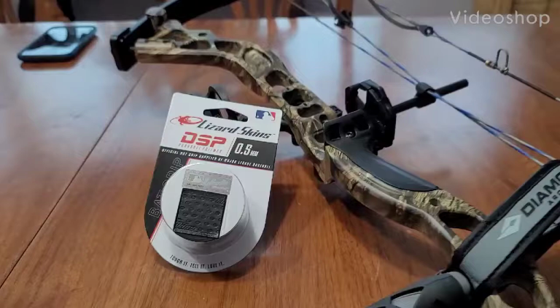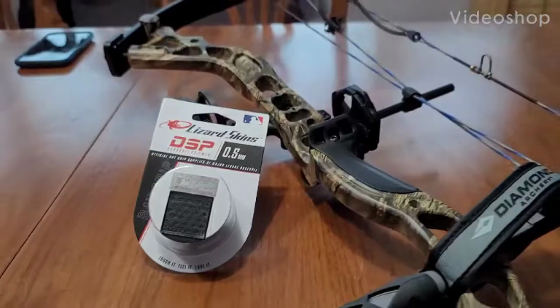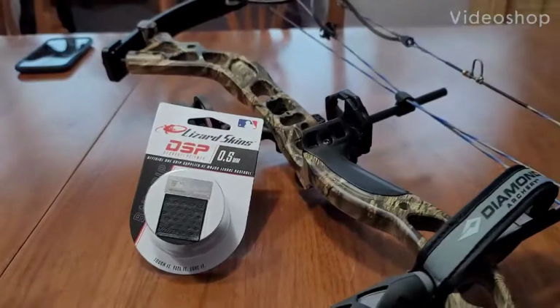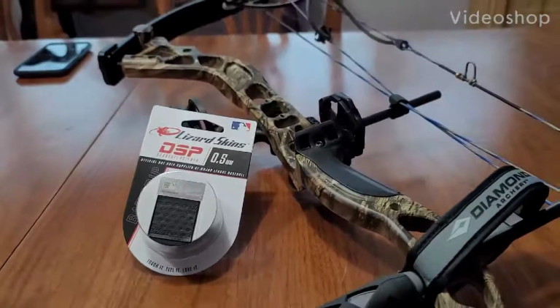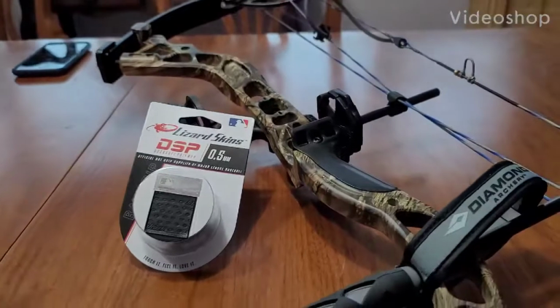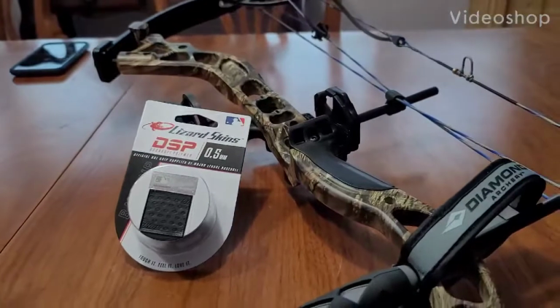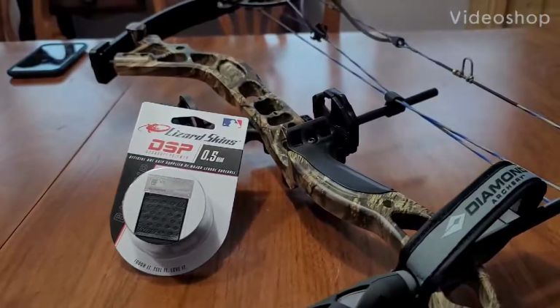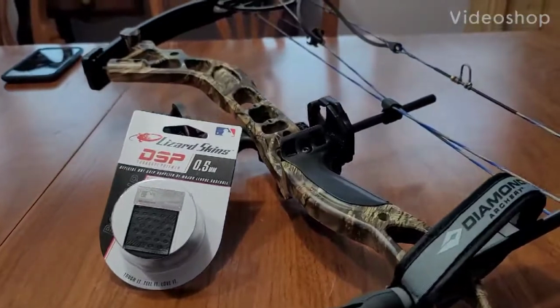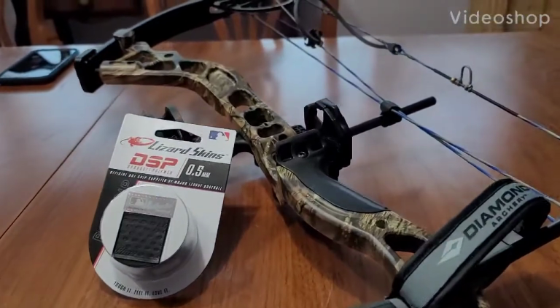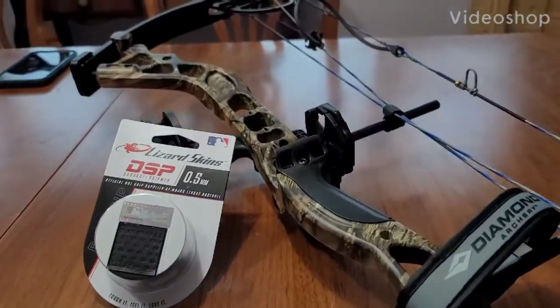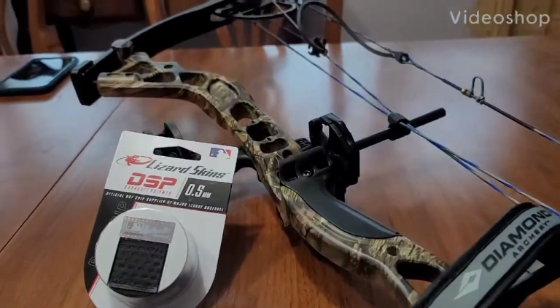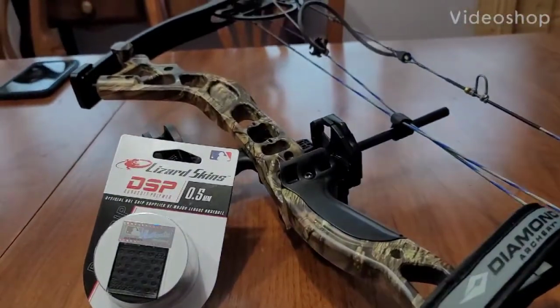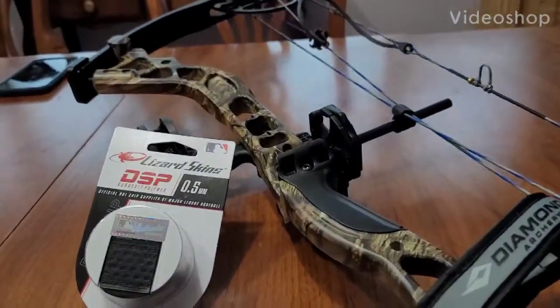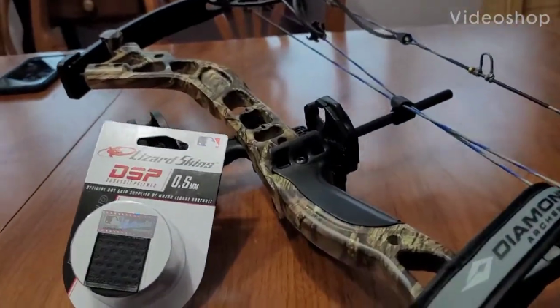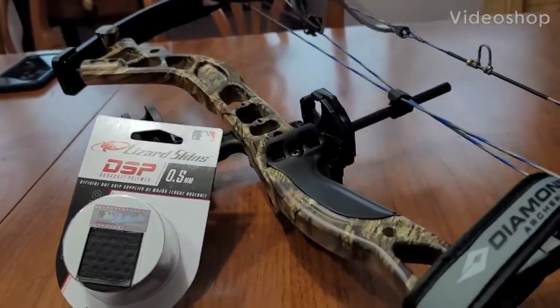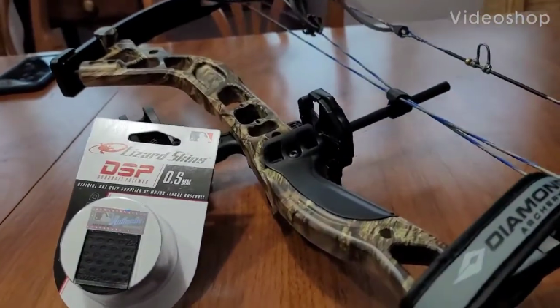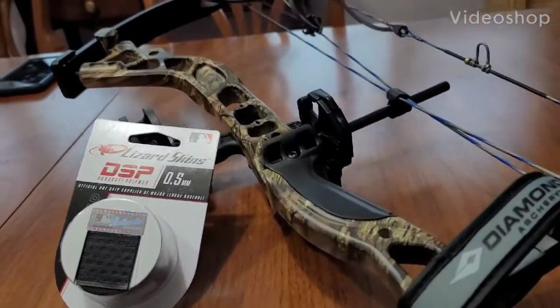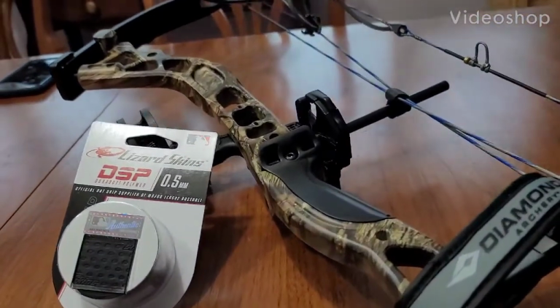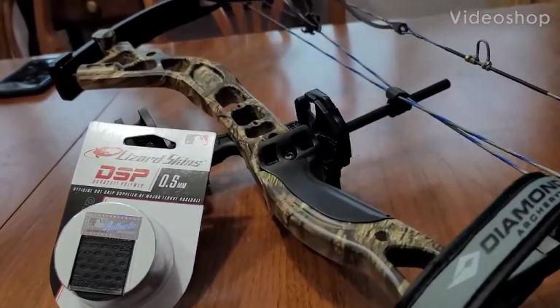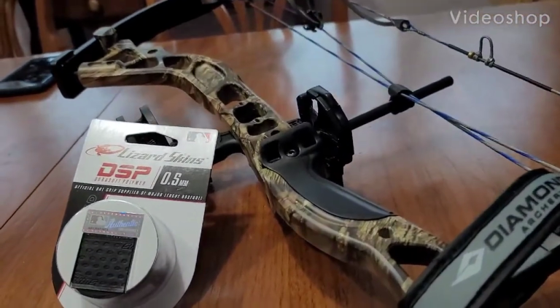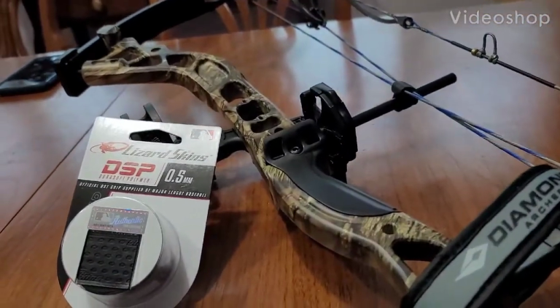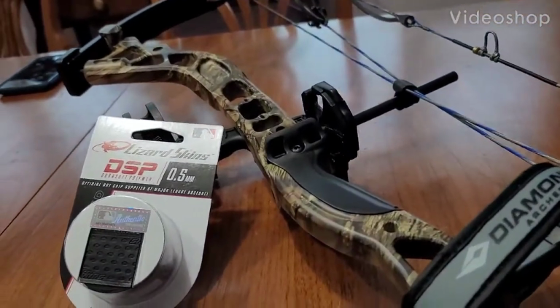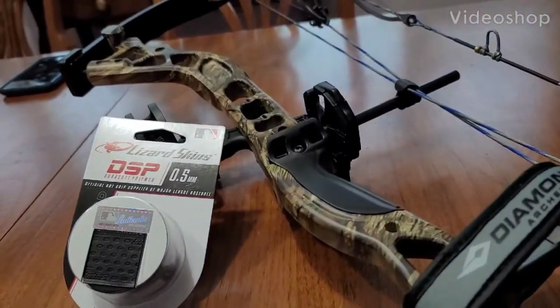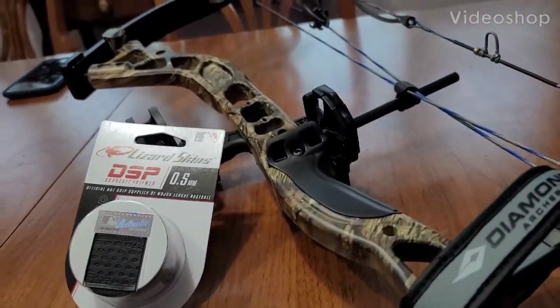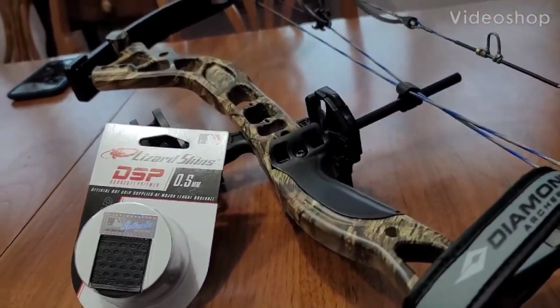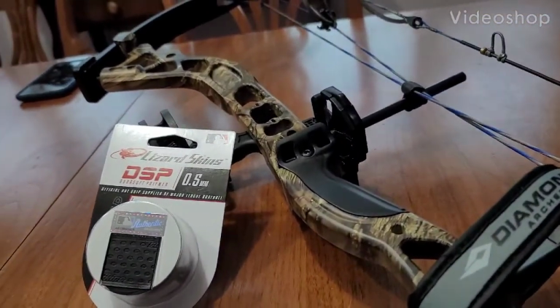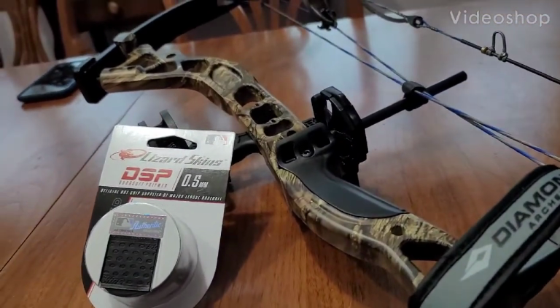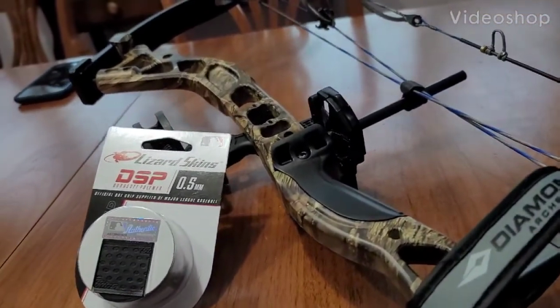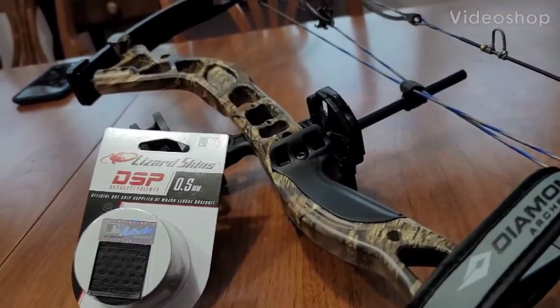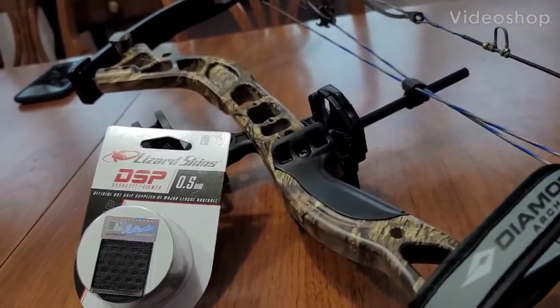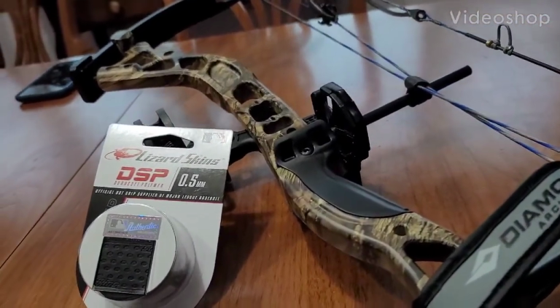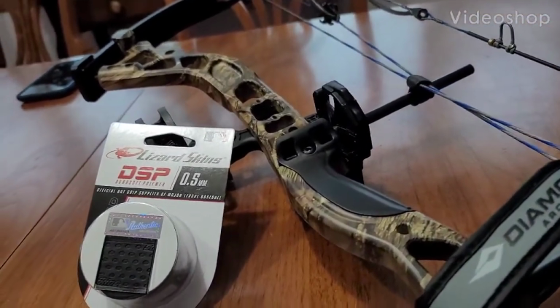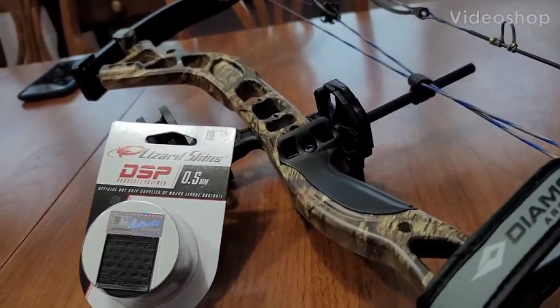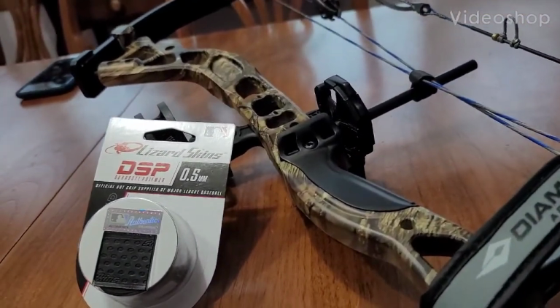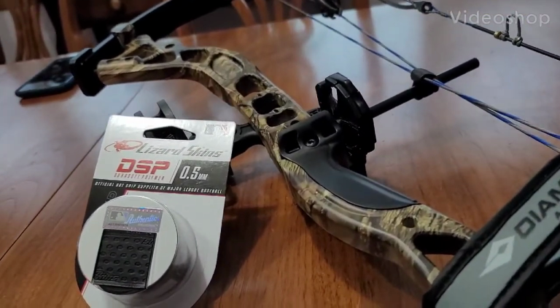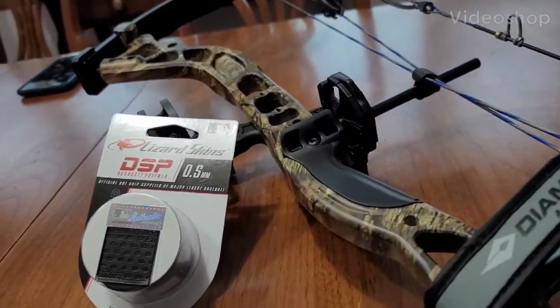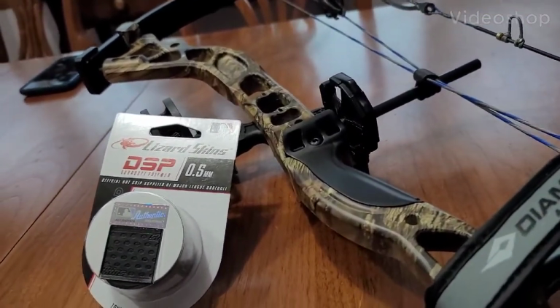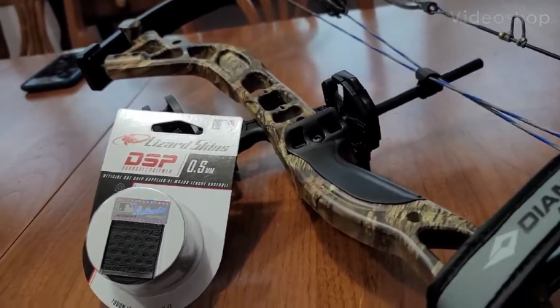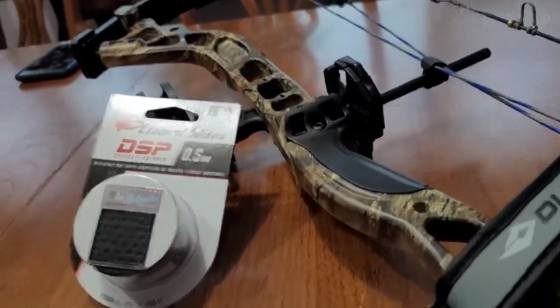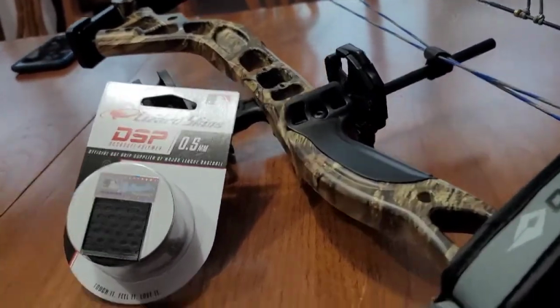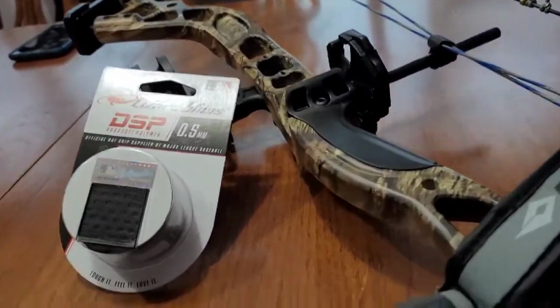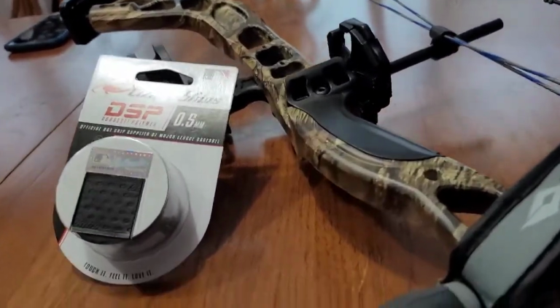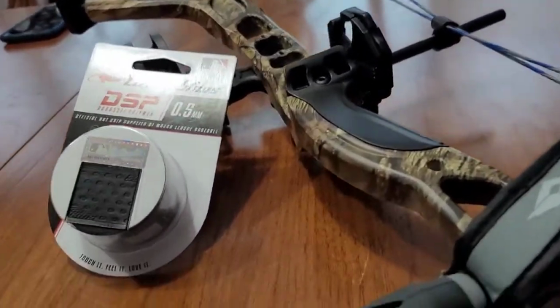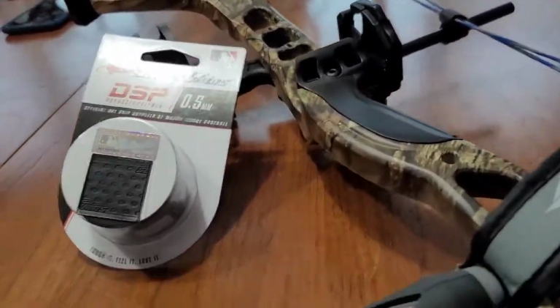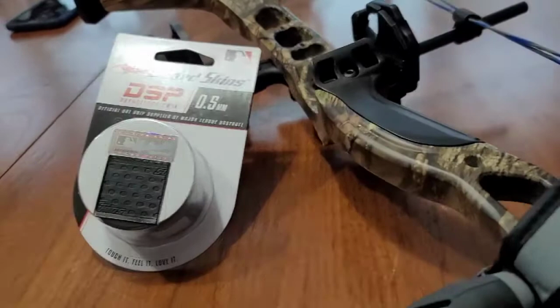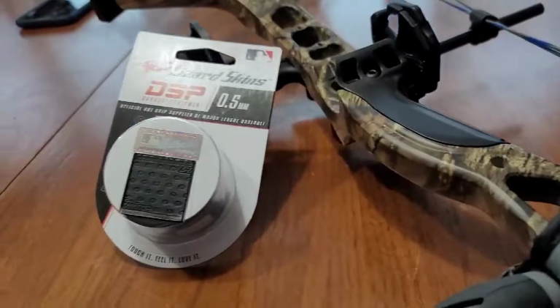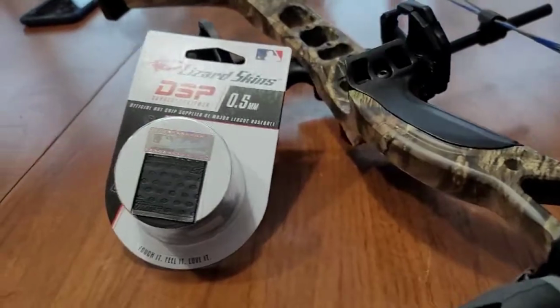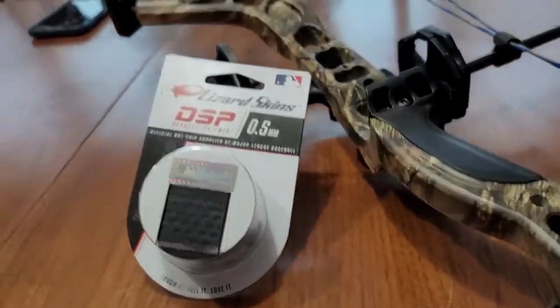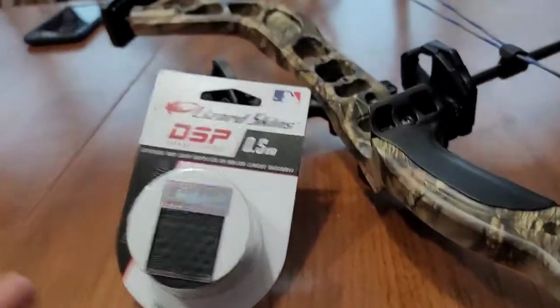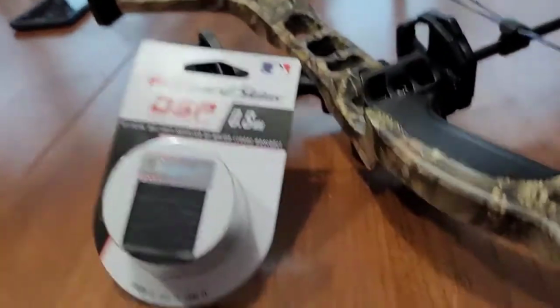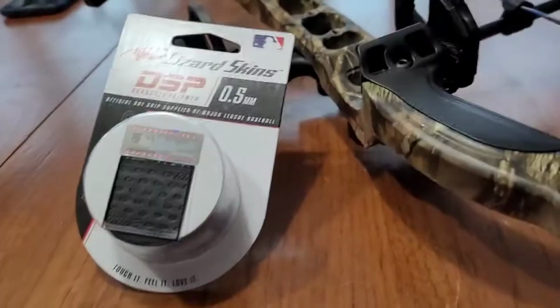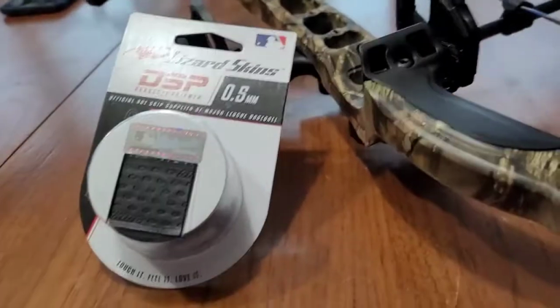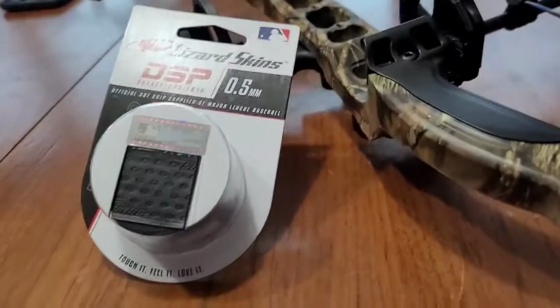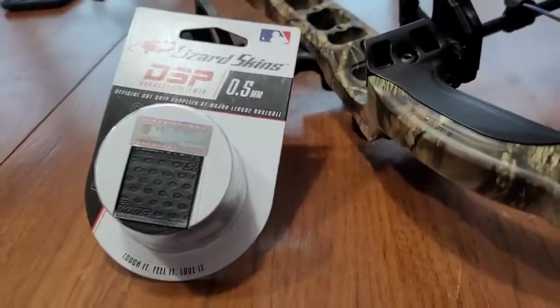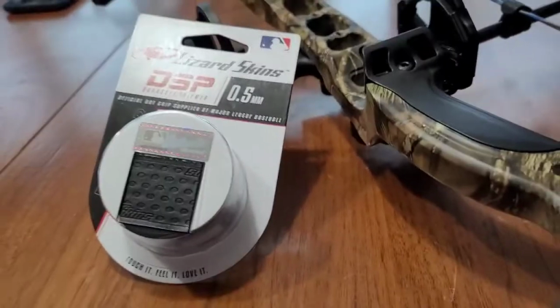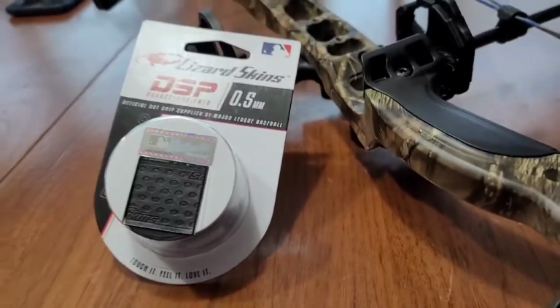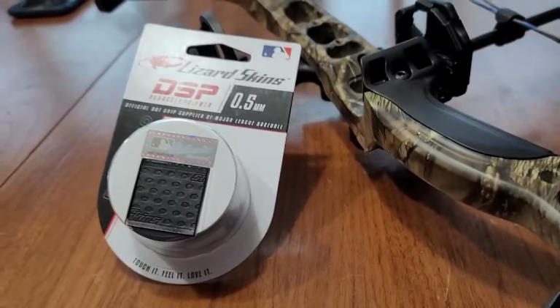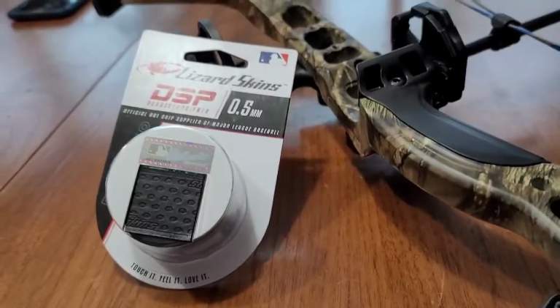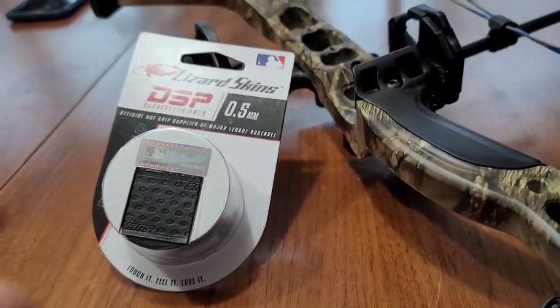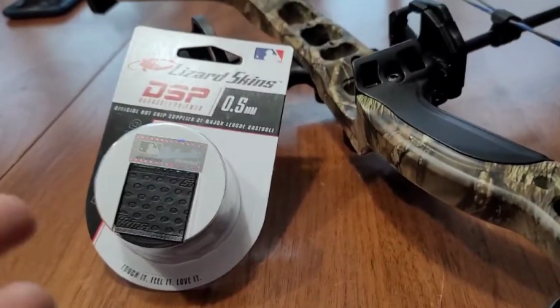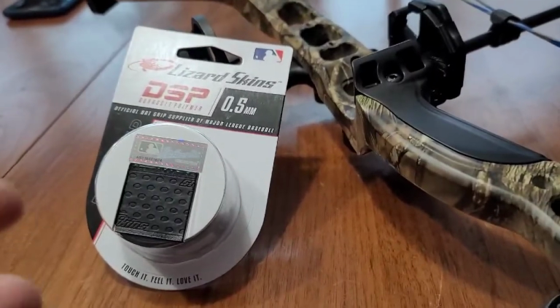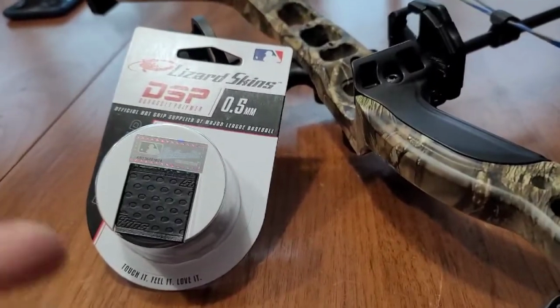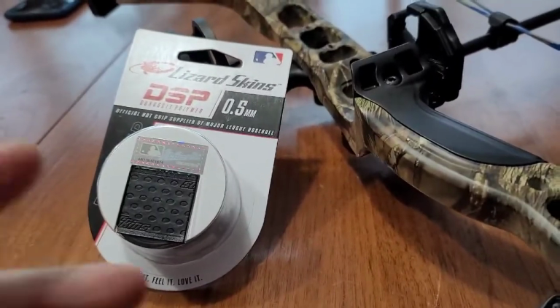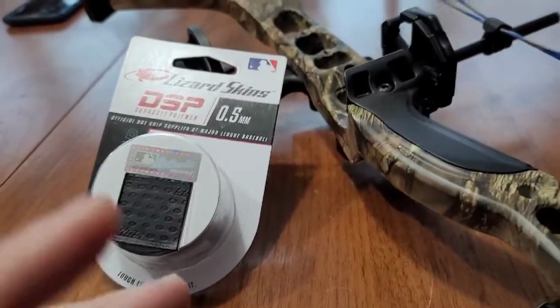What is up Outdoor Office family? How is everybody doing? I'm just going to show you a quick tip.